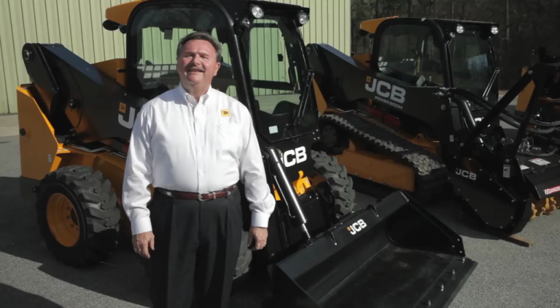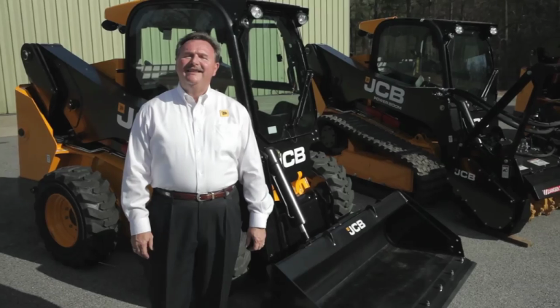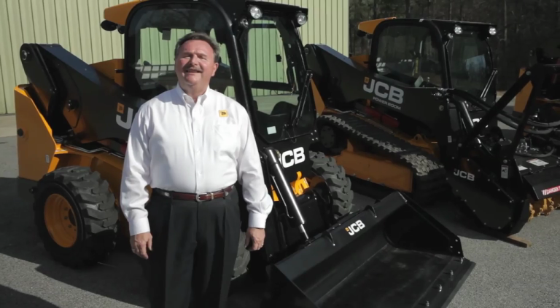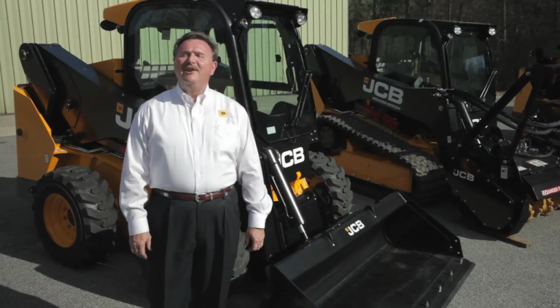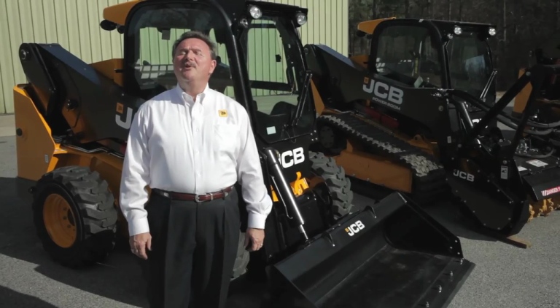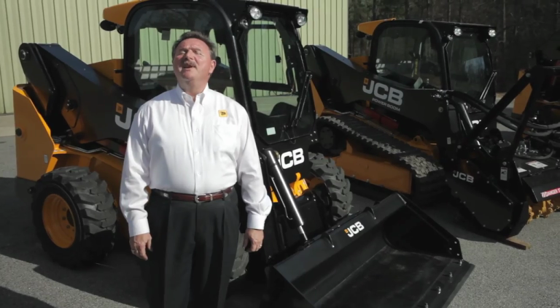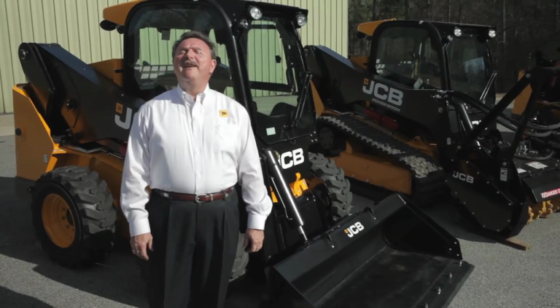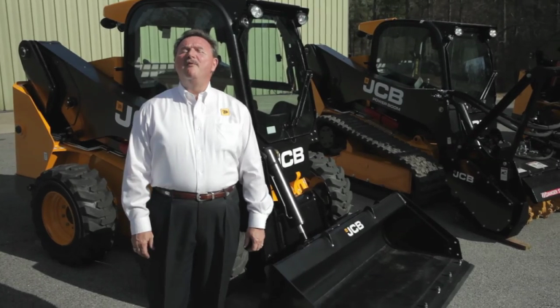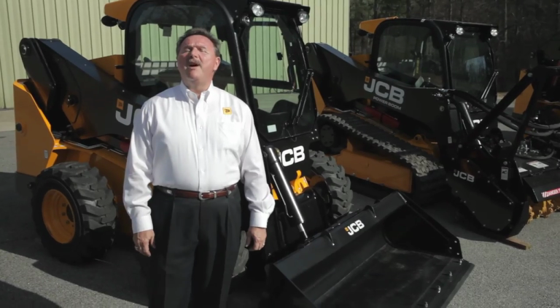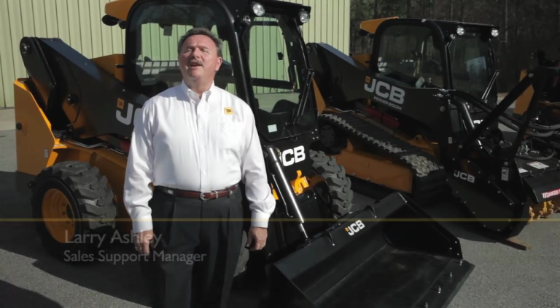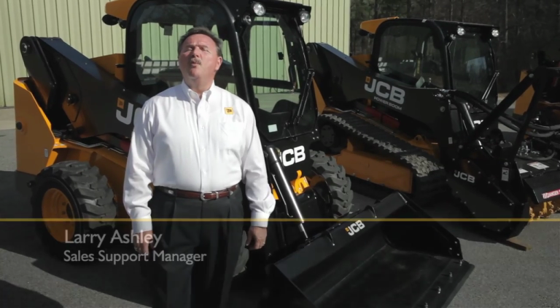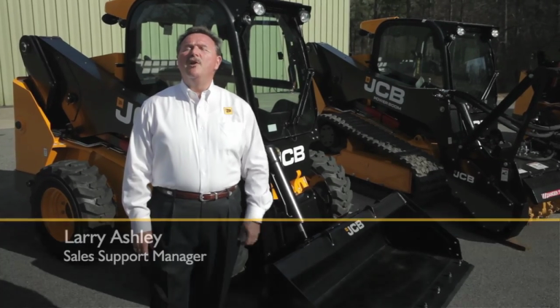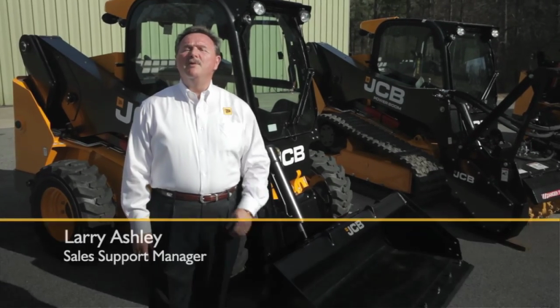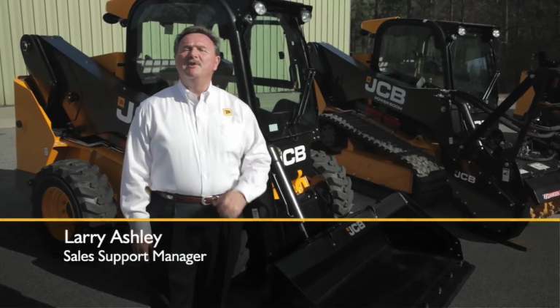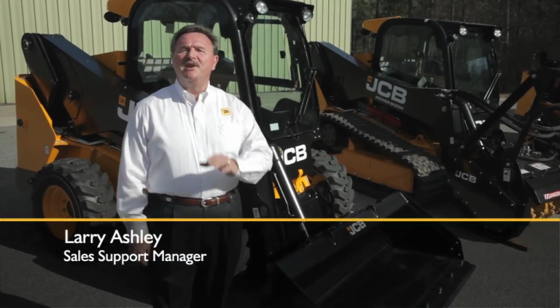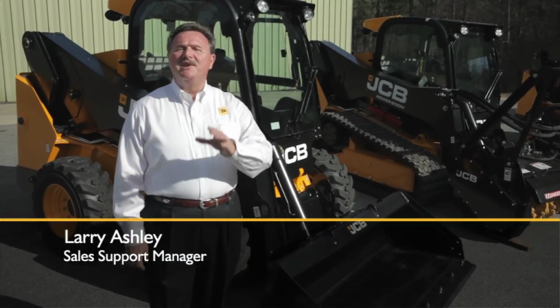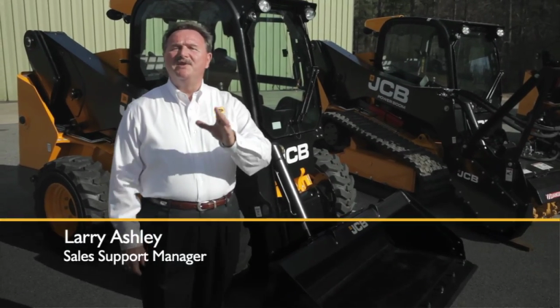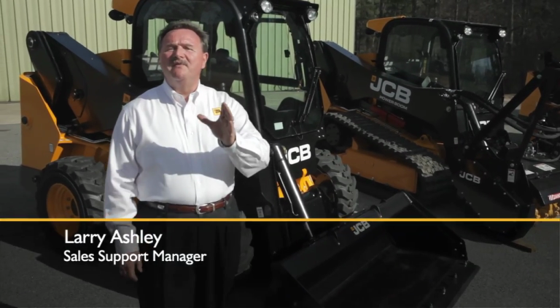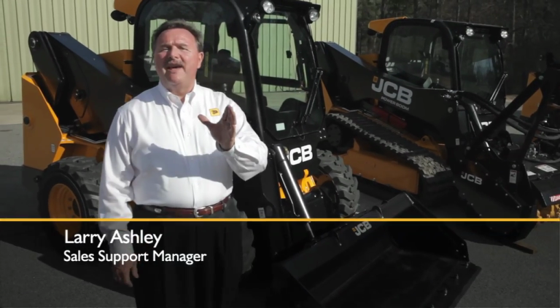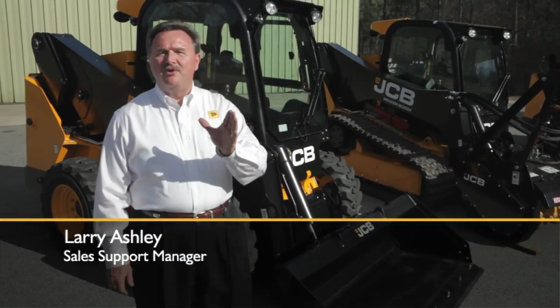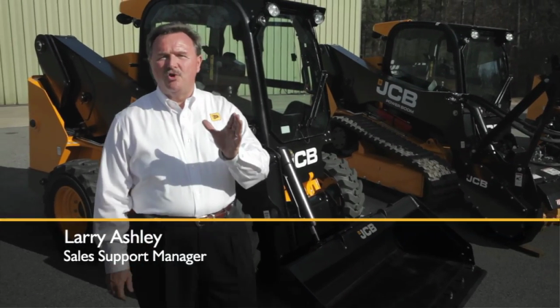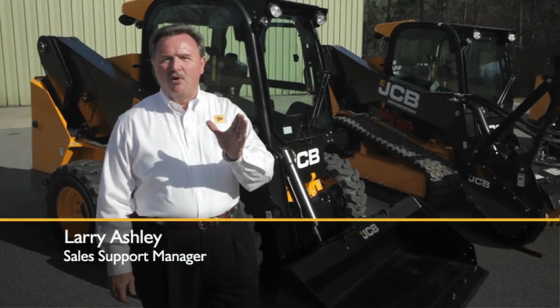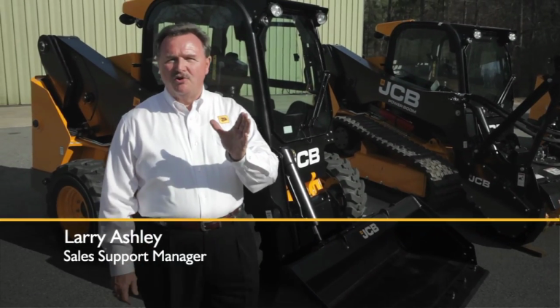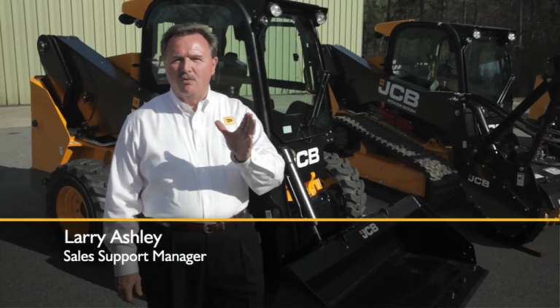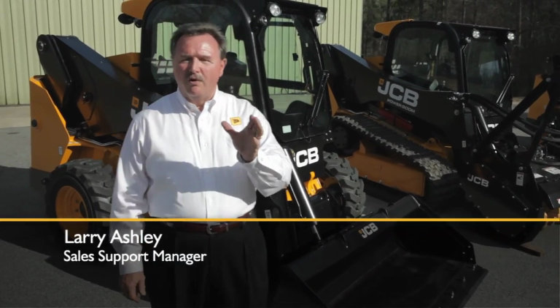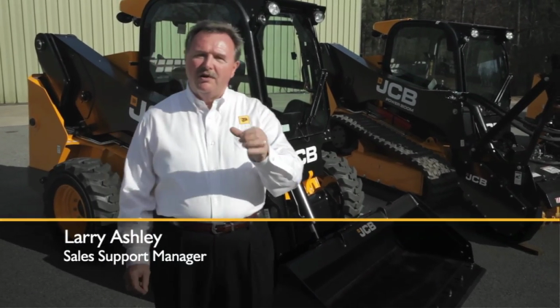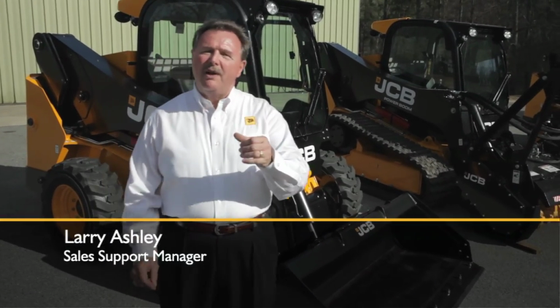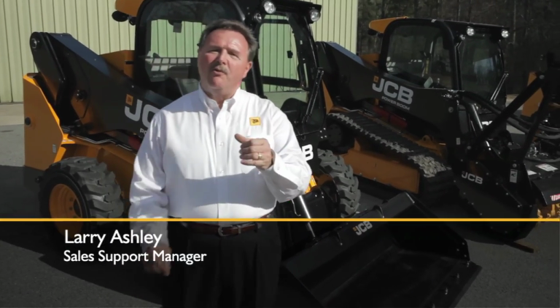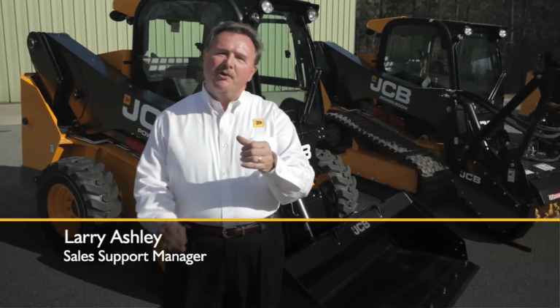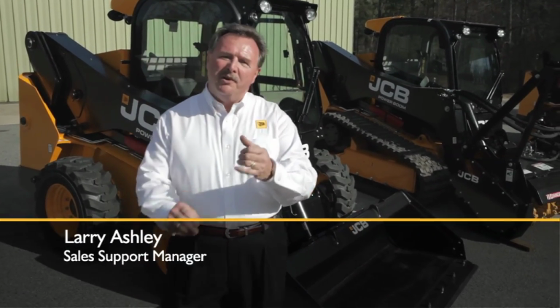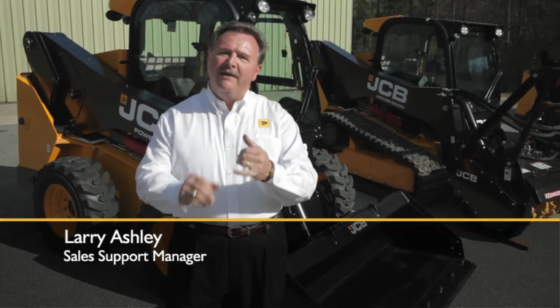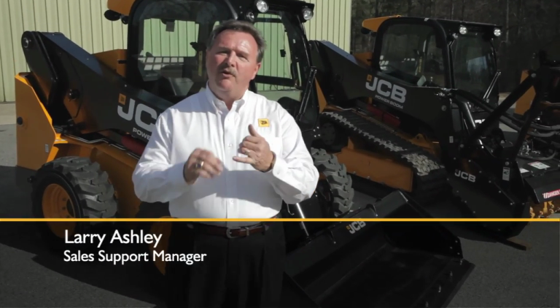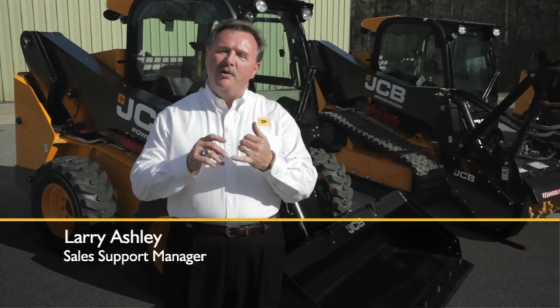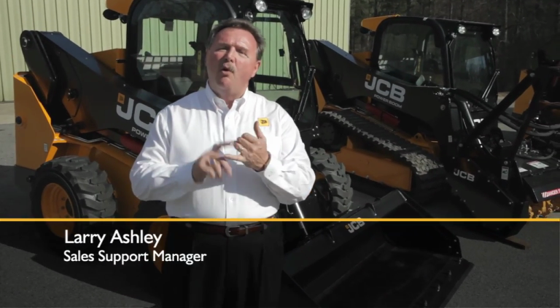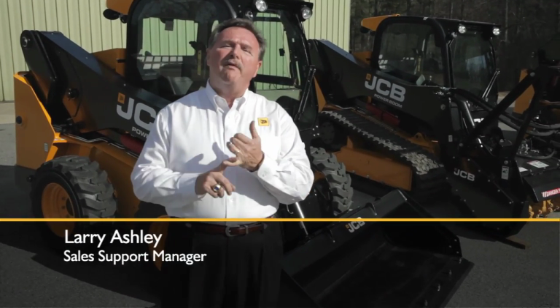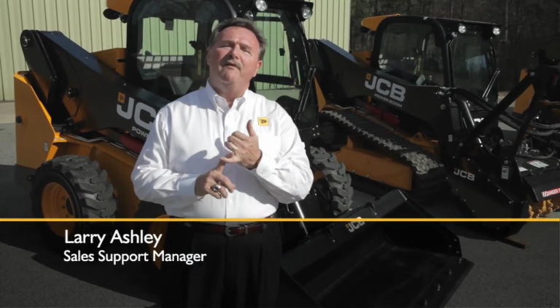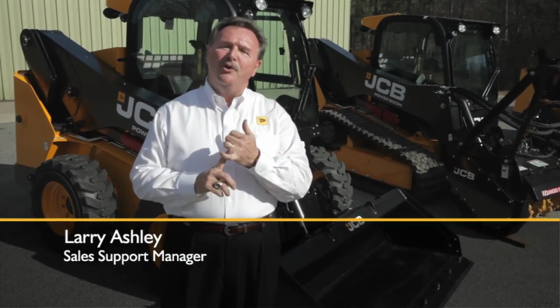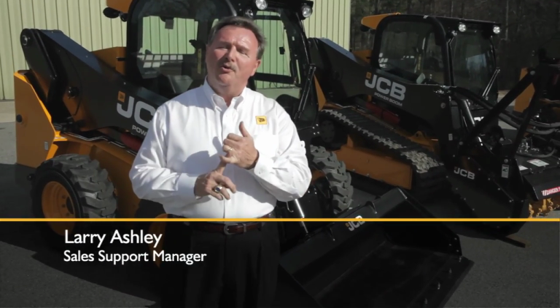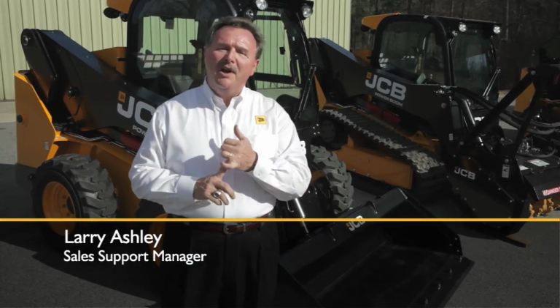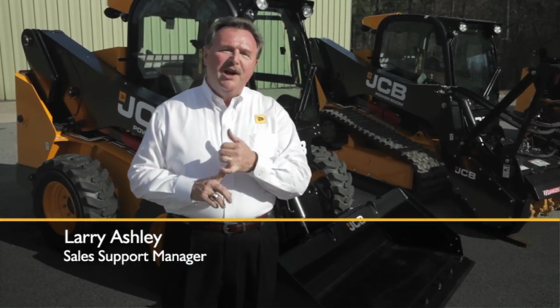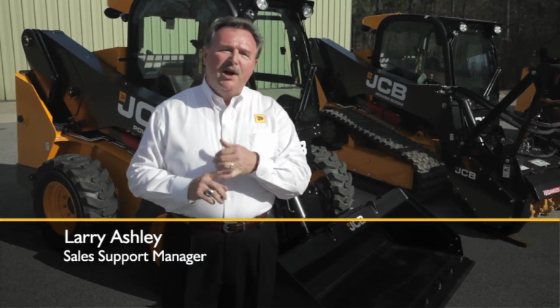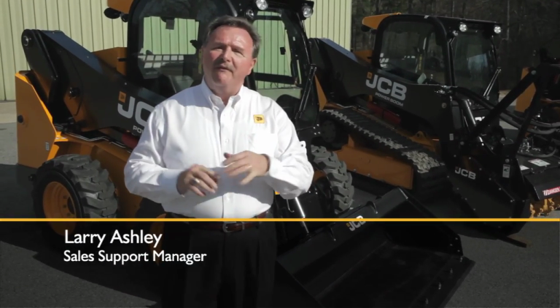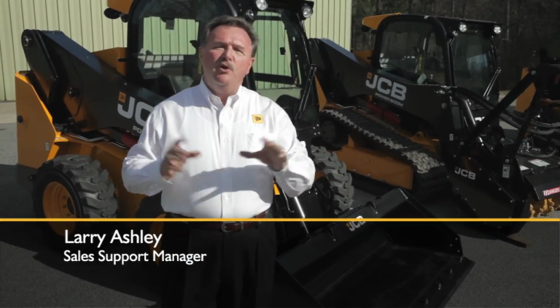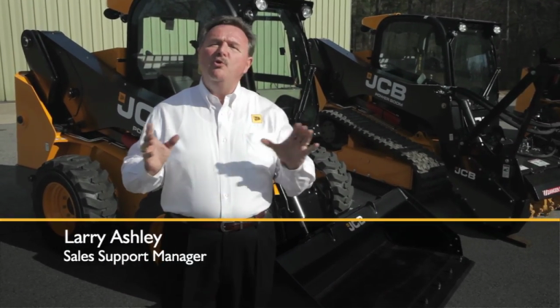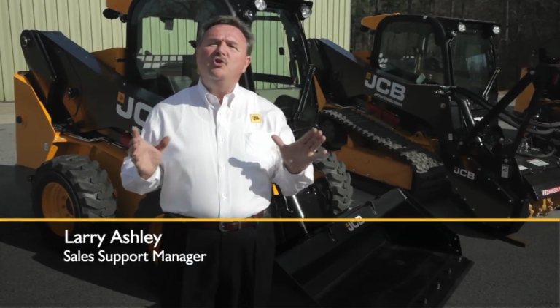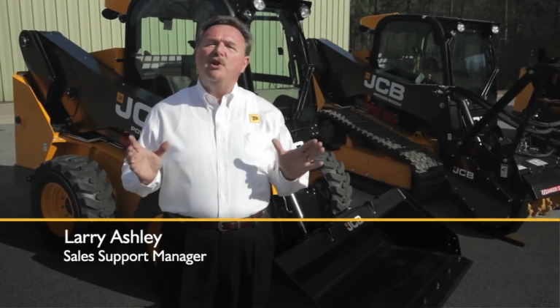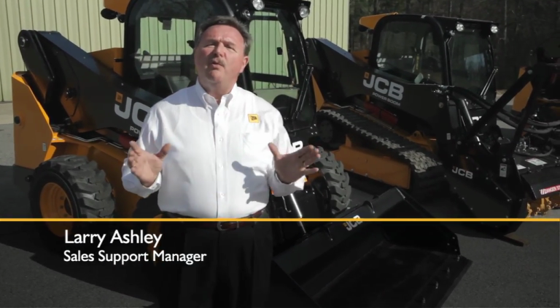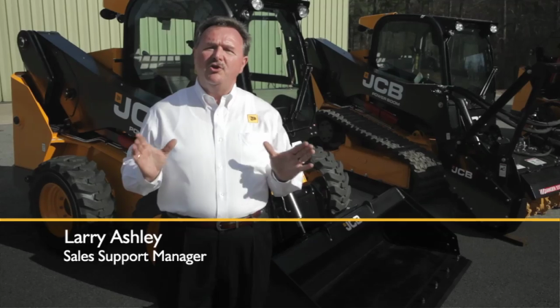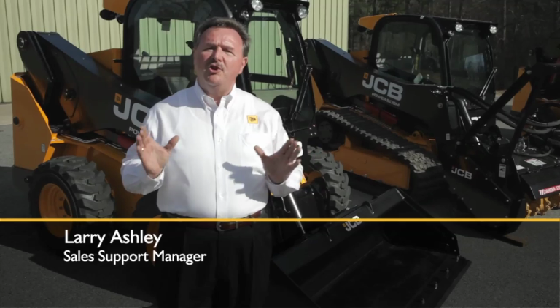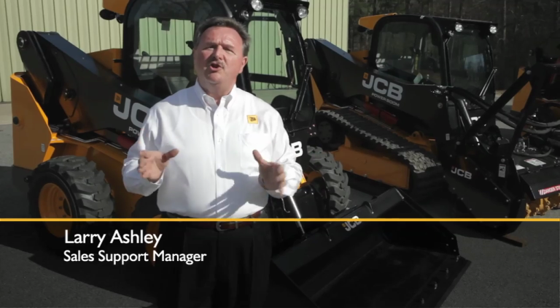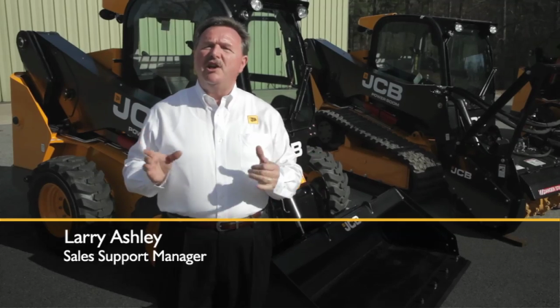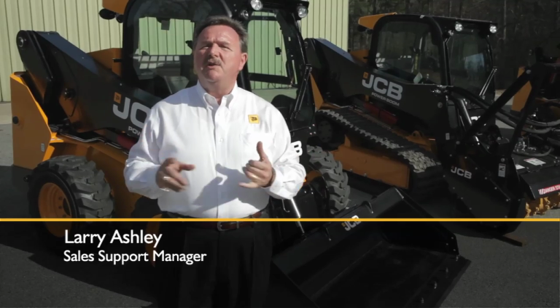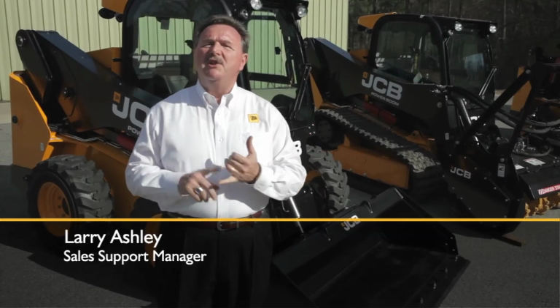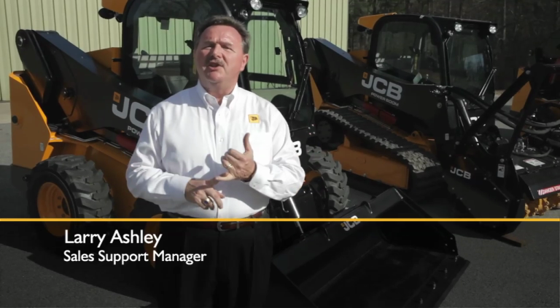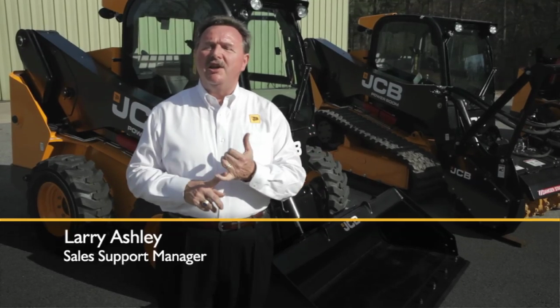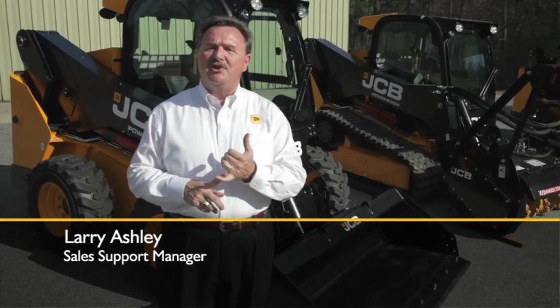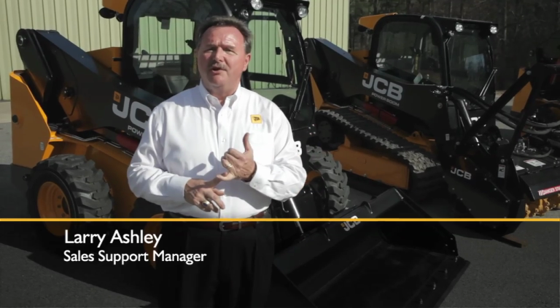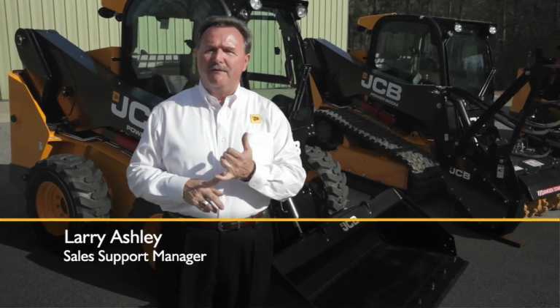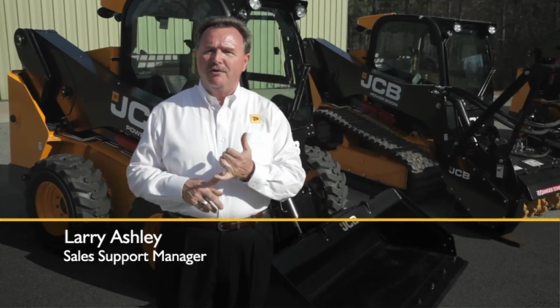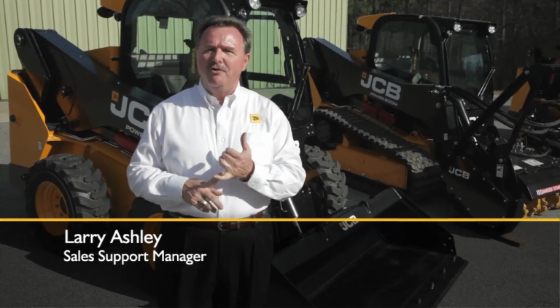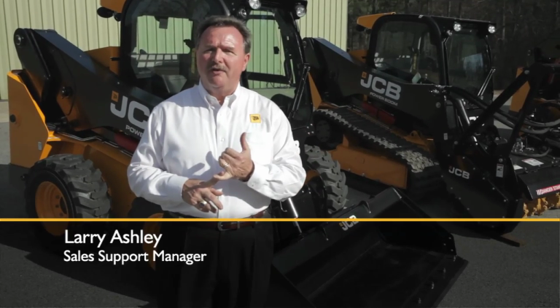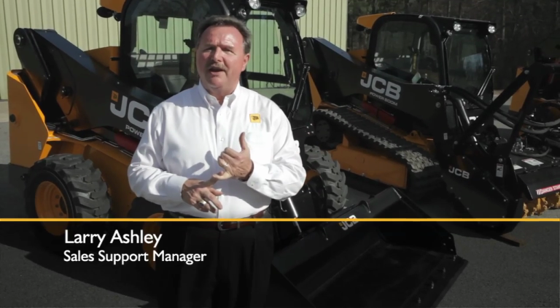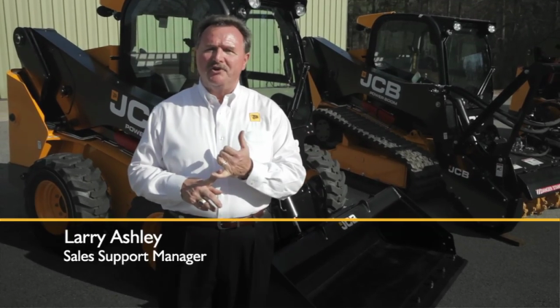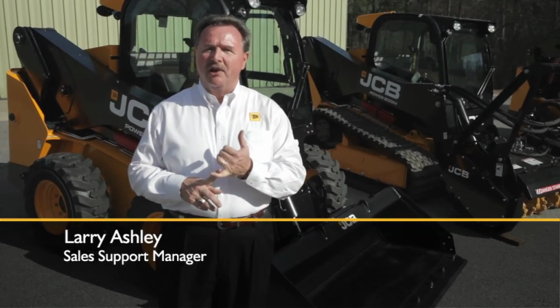Hello again everybody and welcome to sunny Savannah, Georgia, where today we're going to give you an overview of the new generation JCB skid steer for 2011.